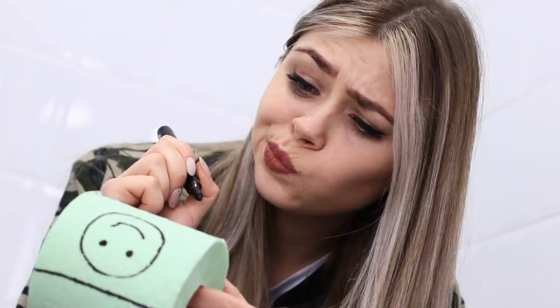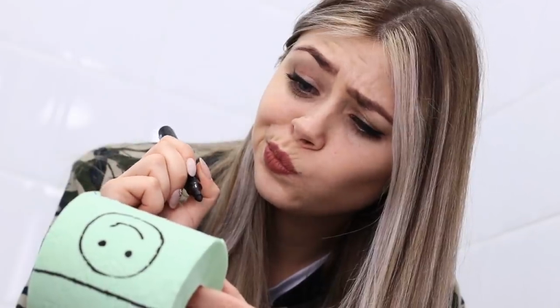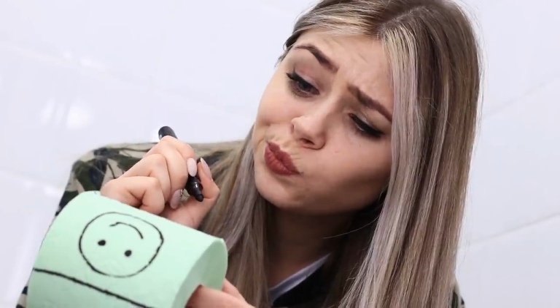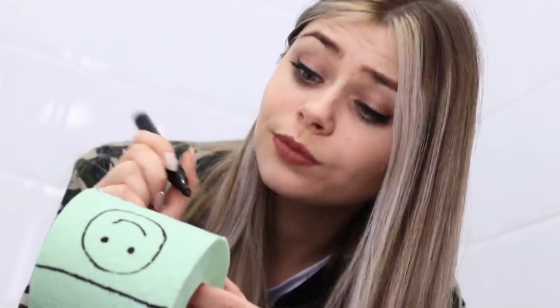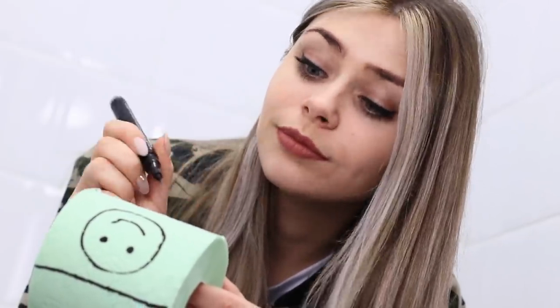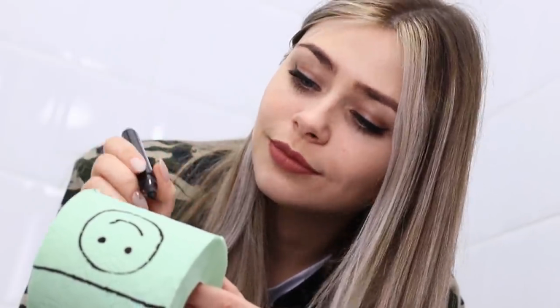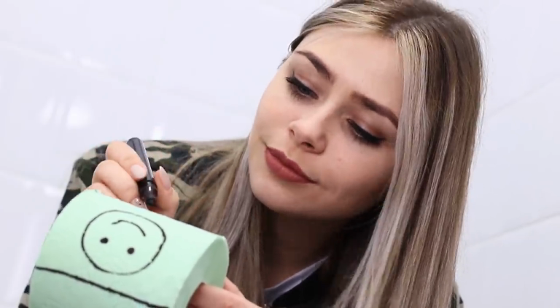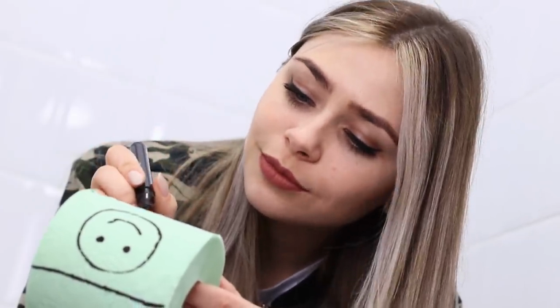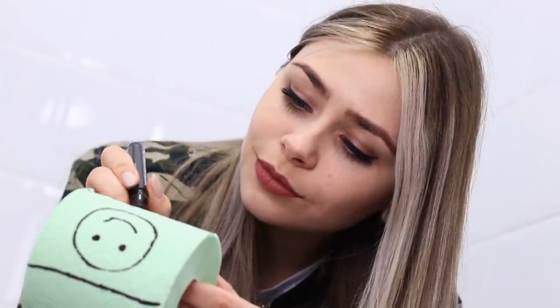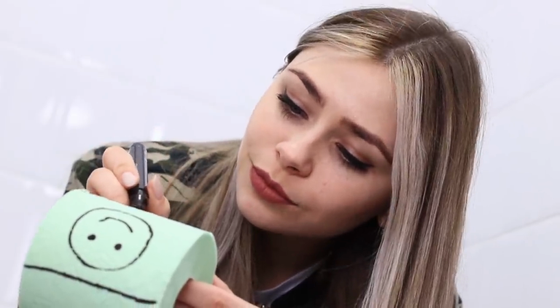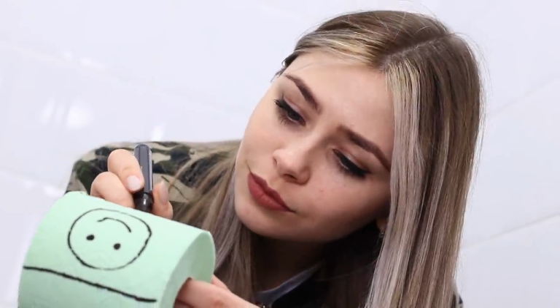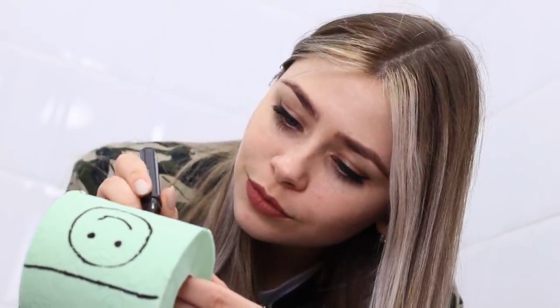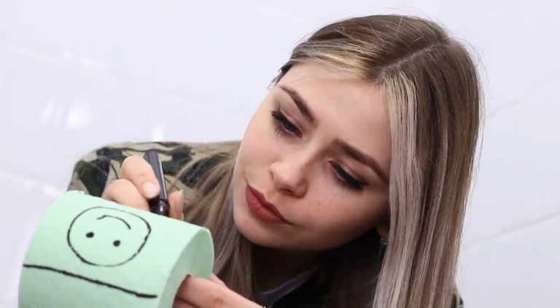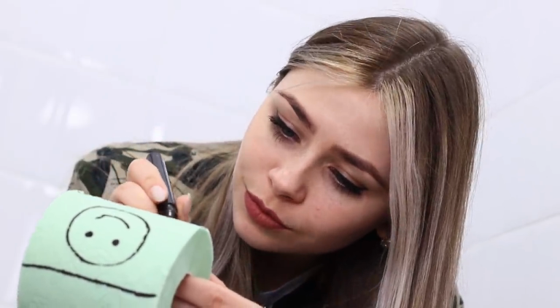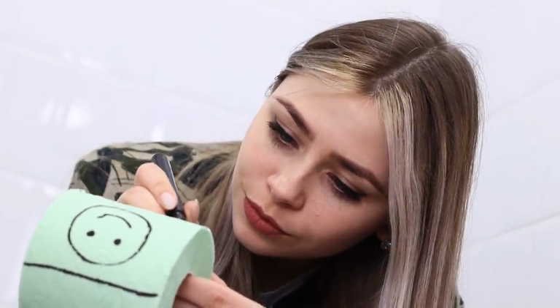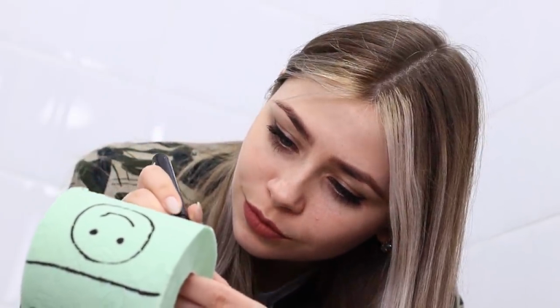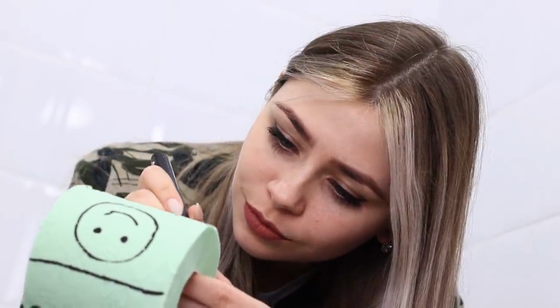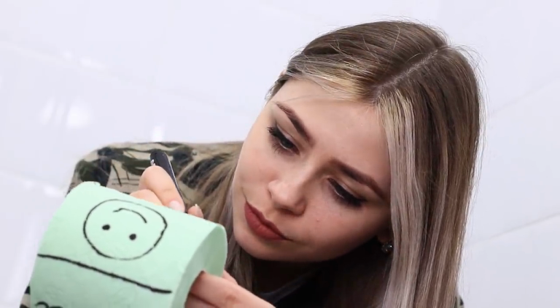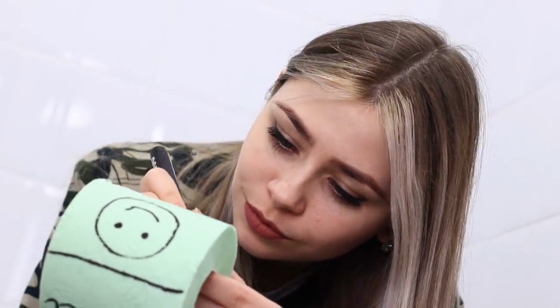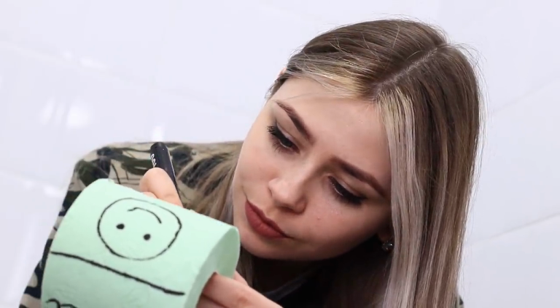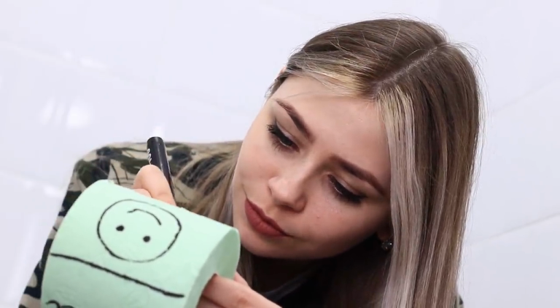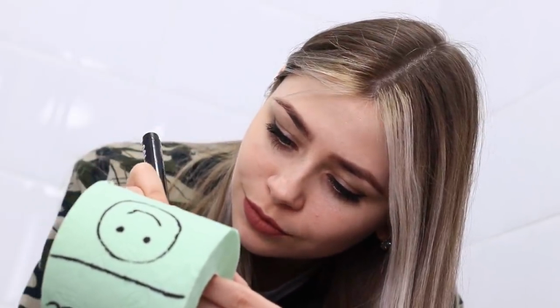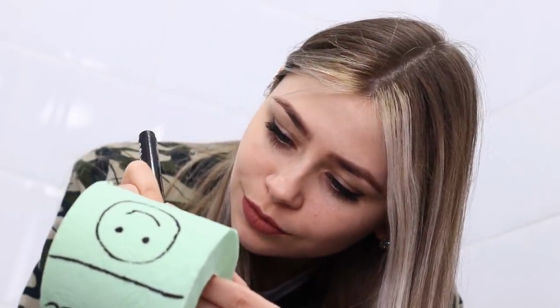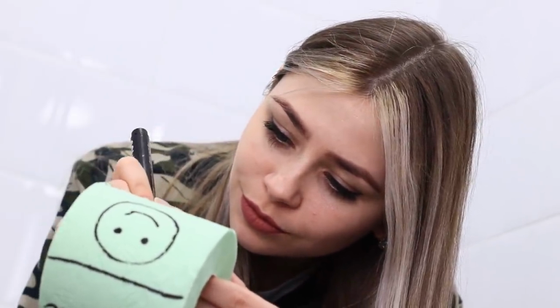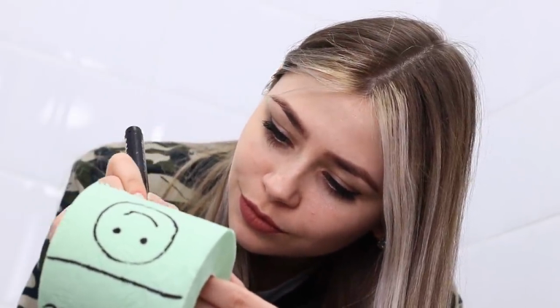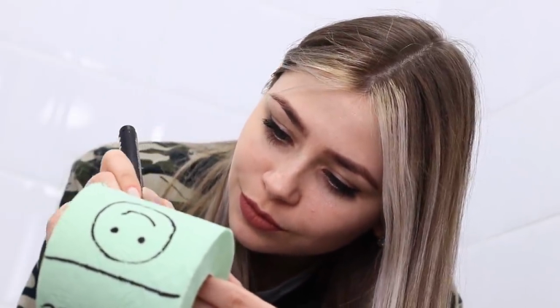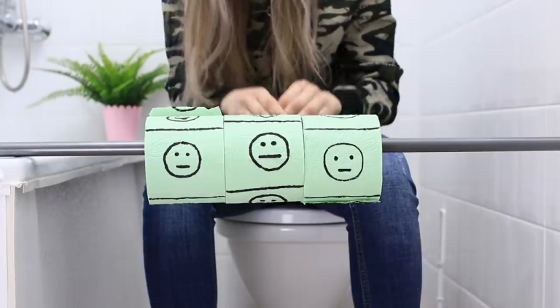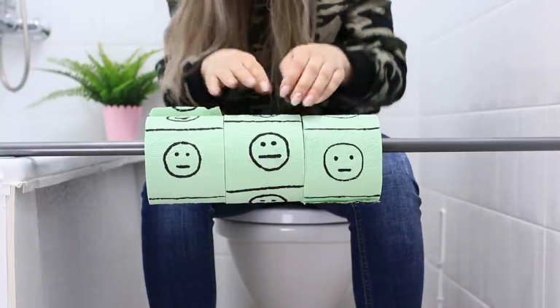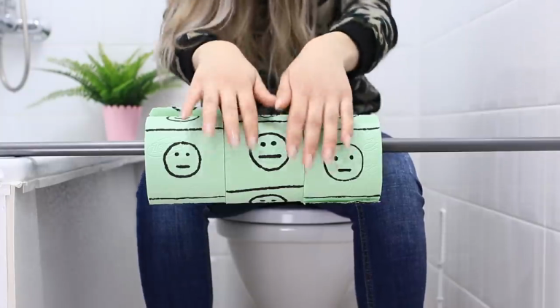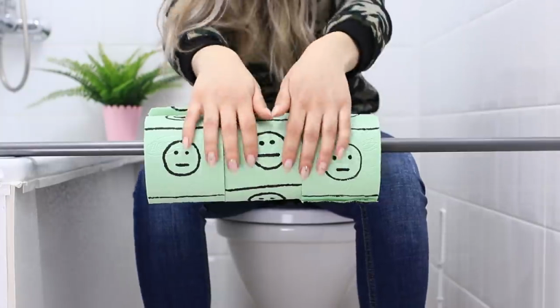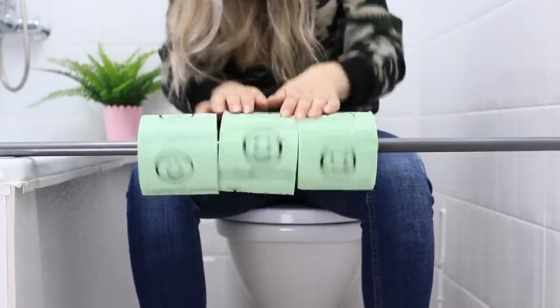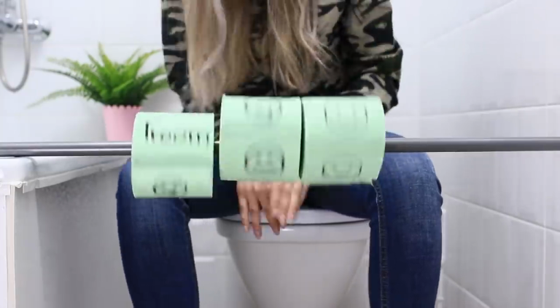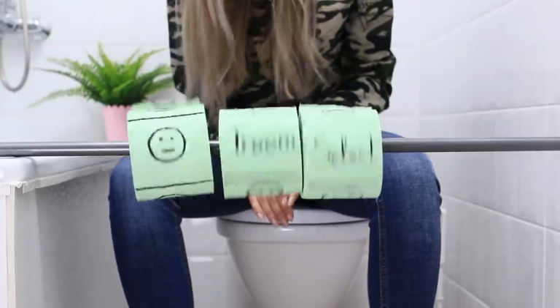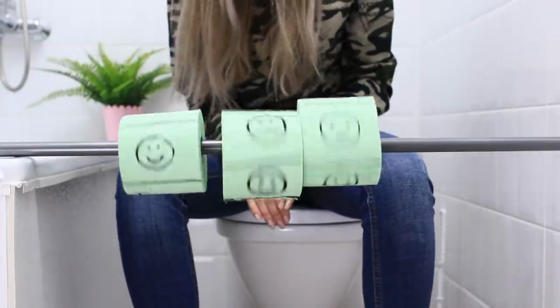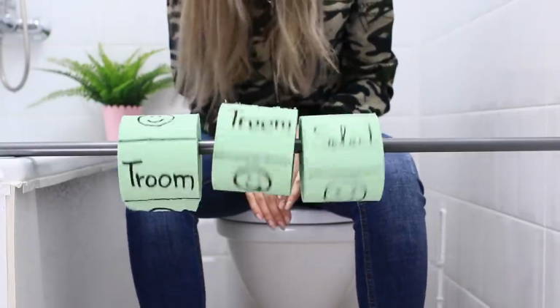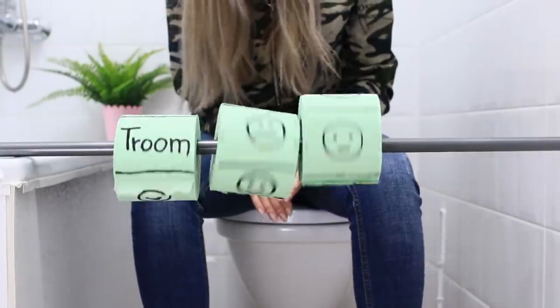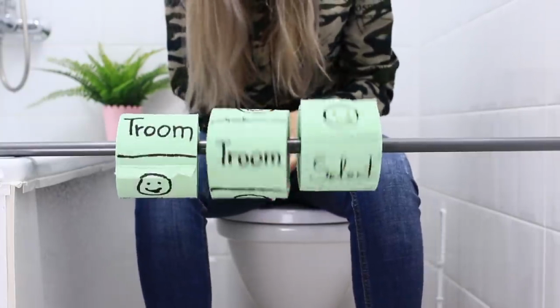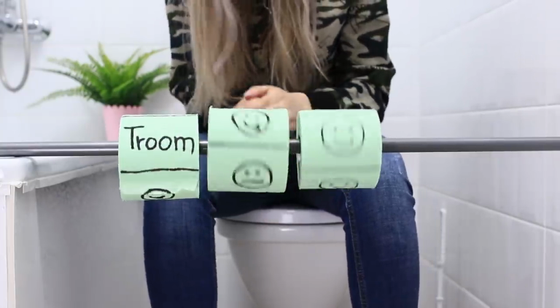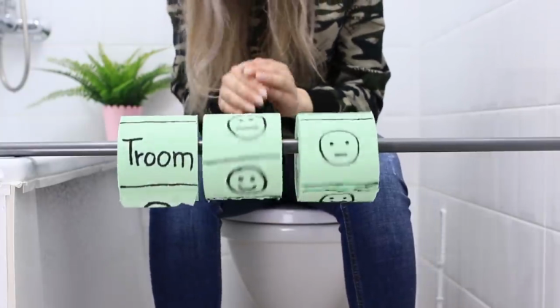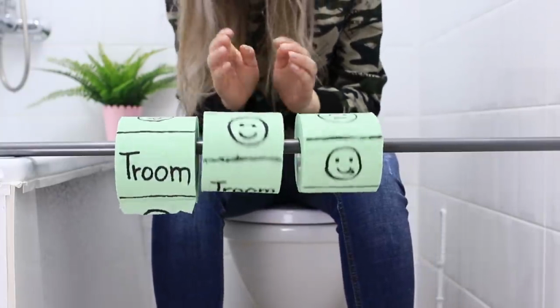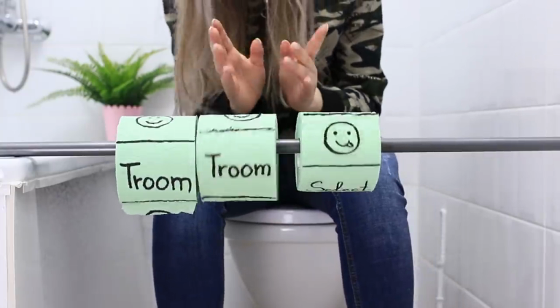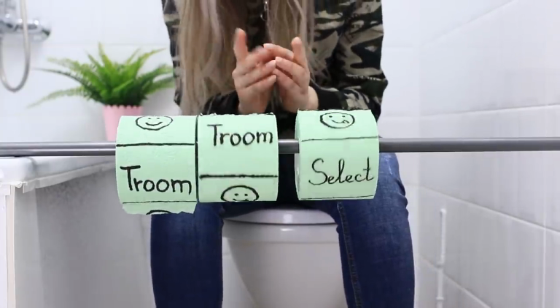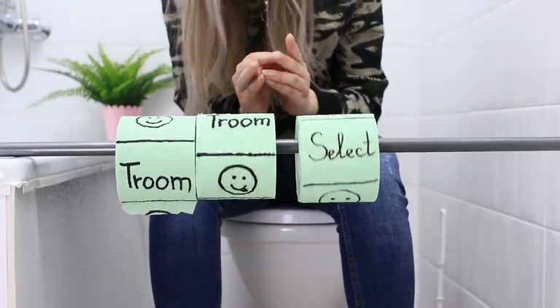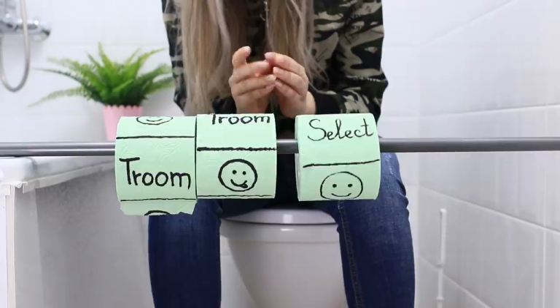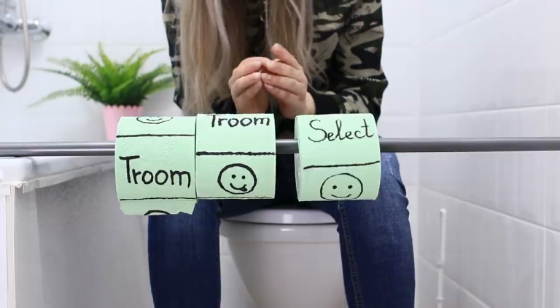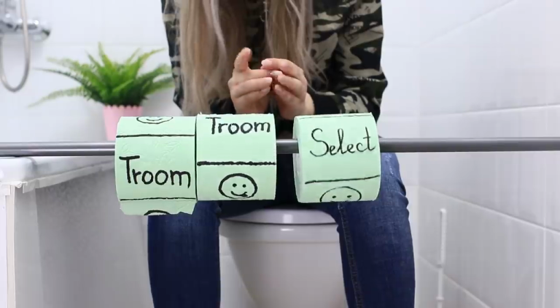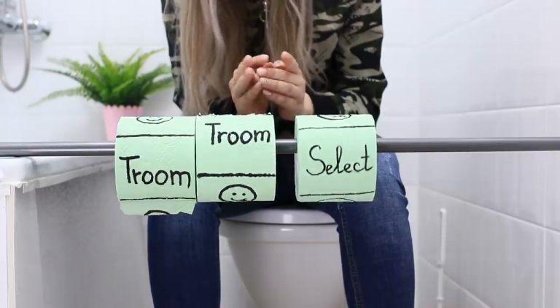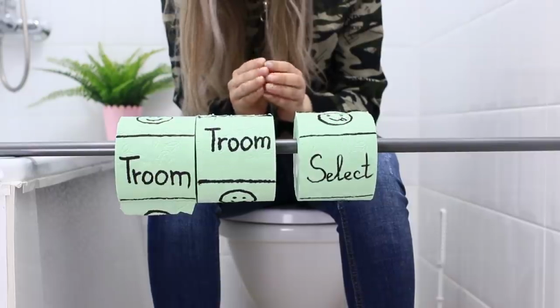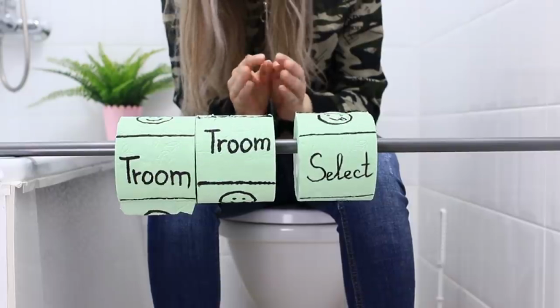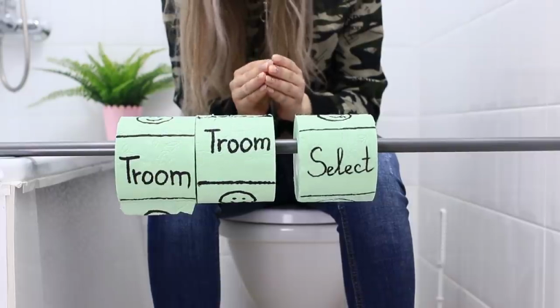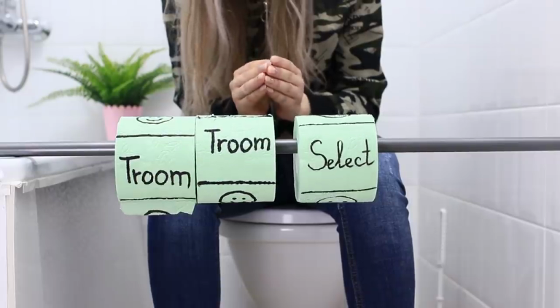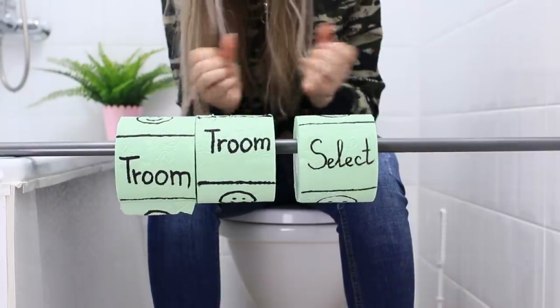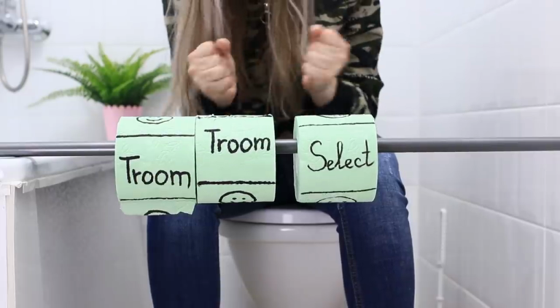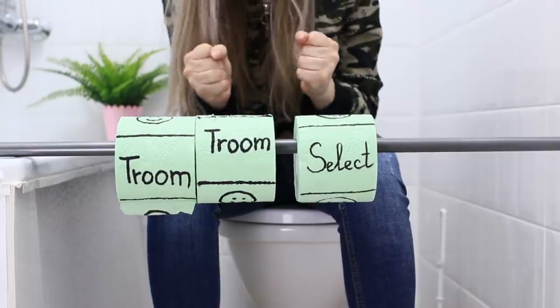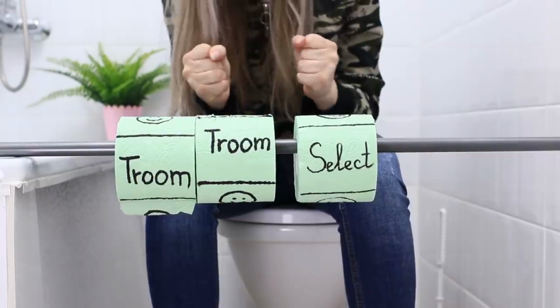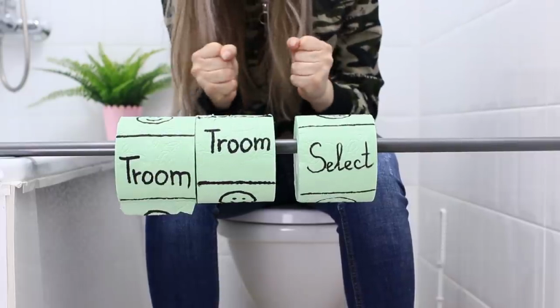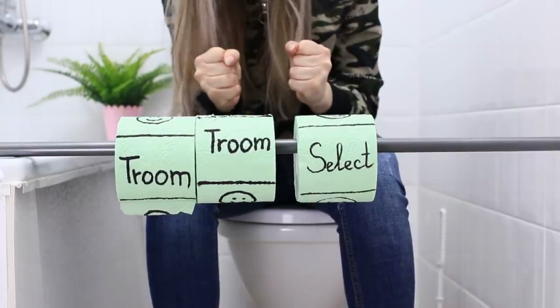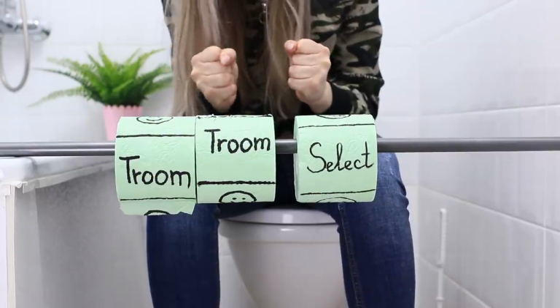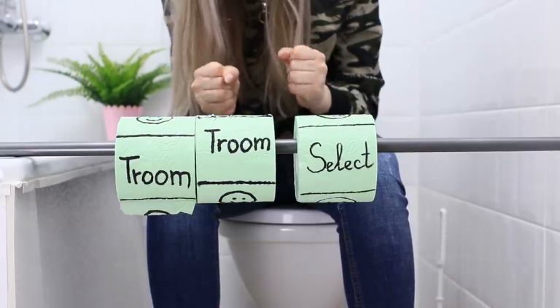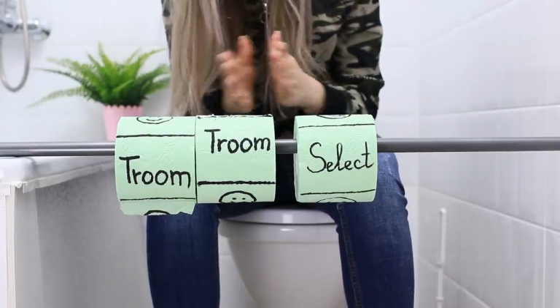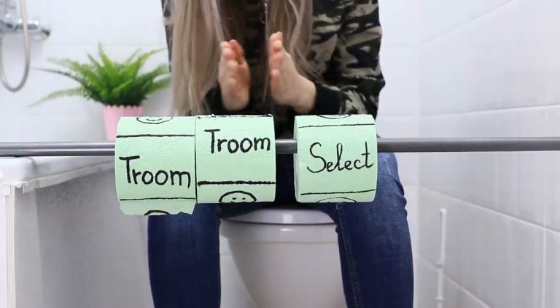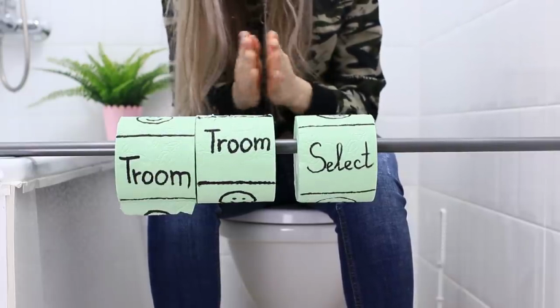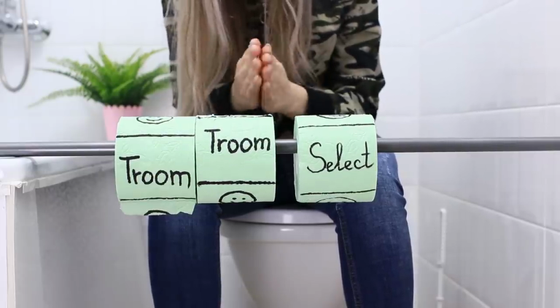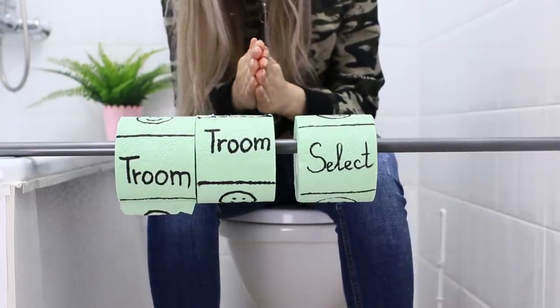Are you stuck at home with no idea what to do? Check out the best anti-boredom life hacks in our new video!